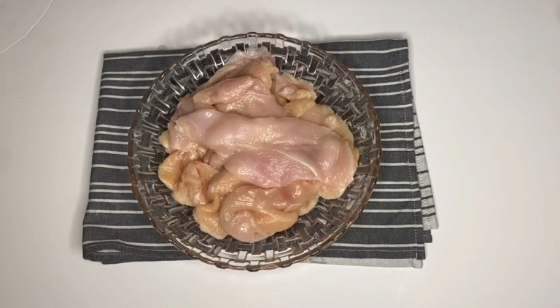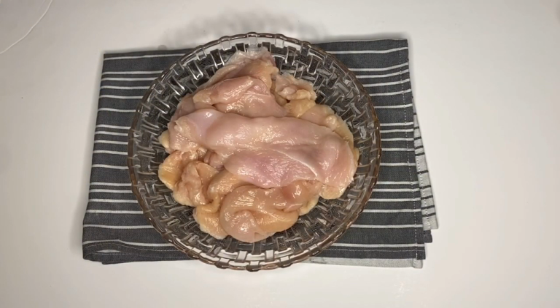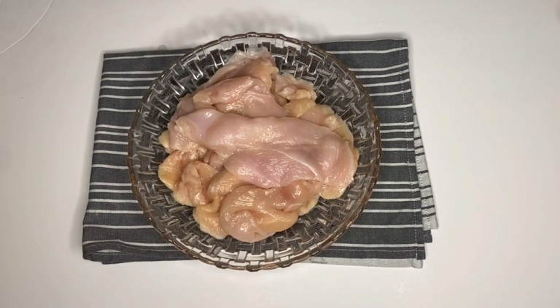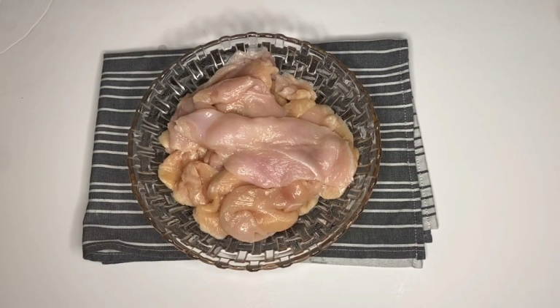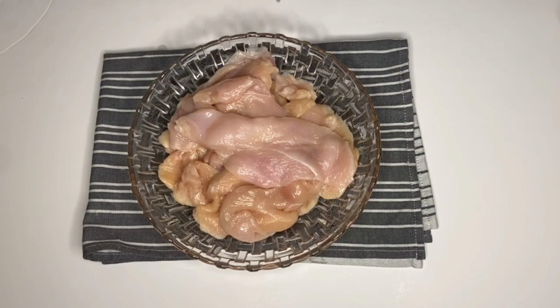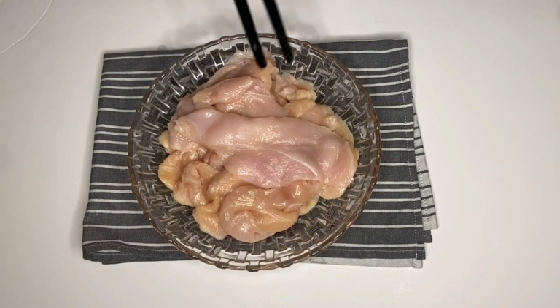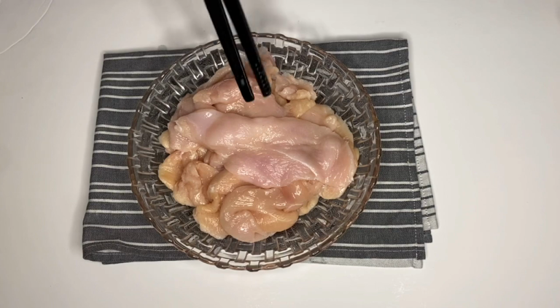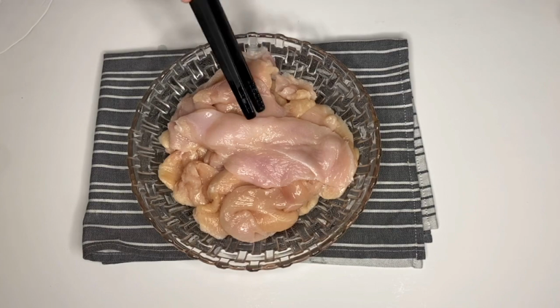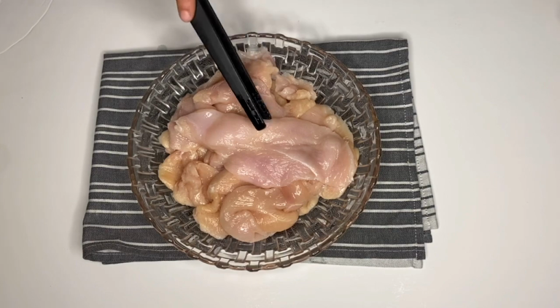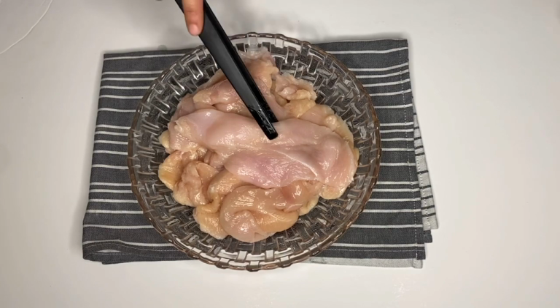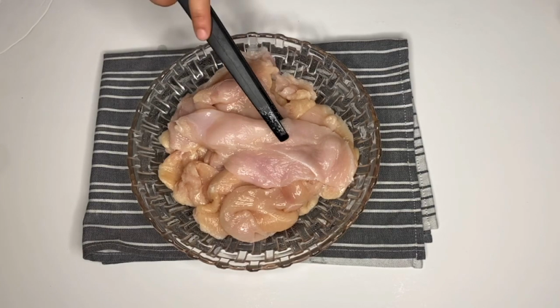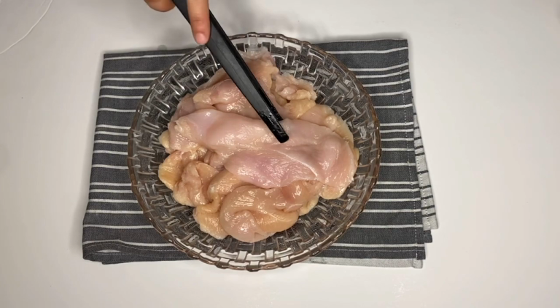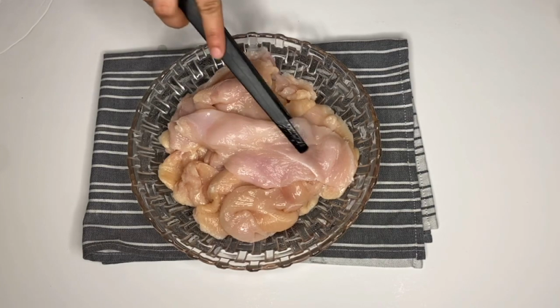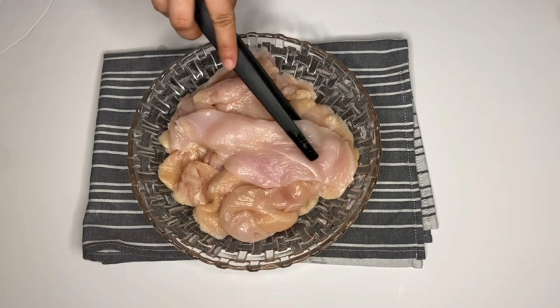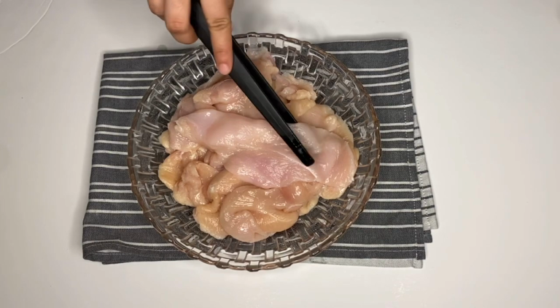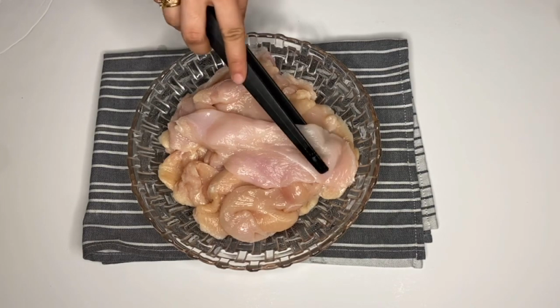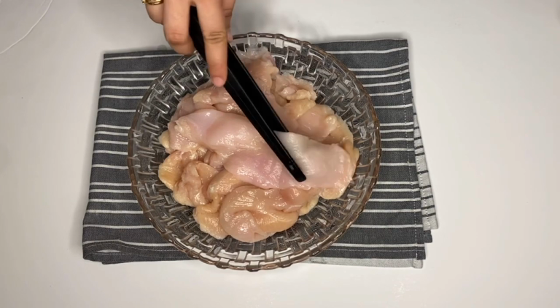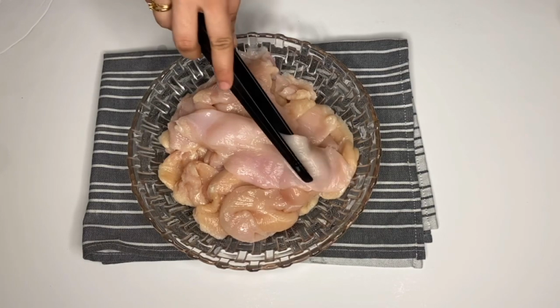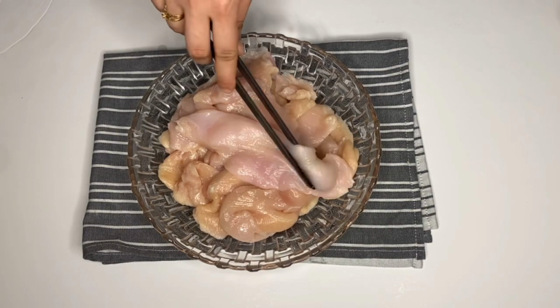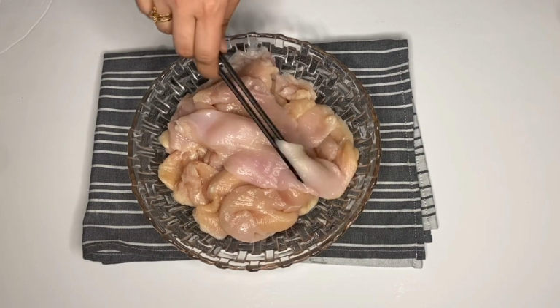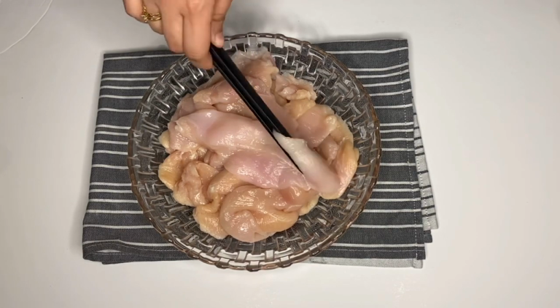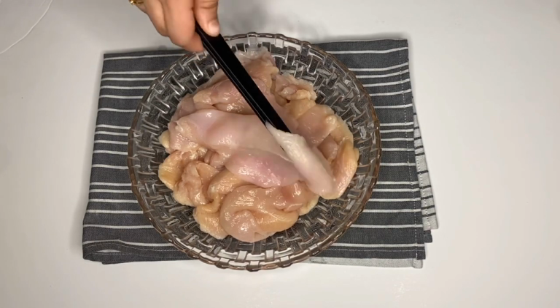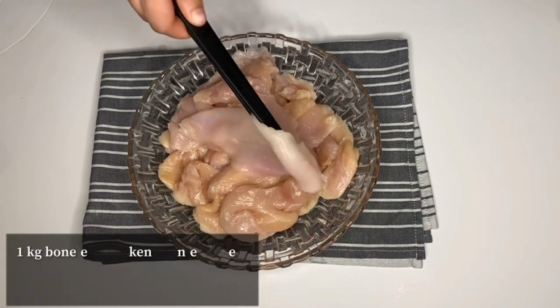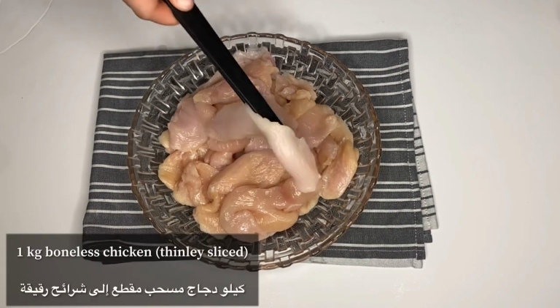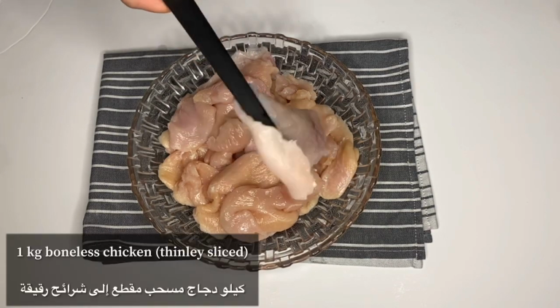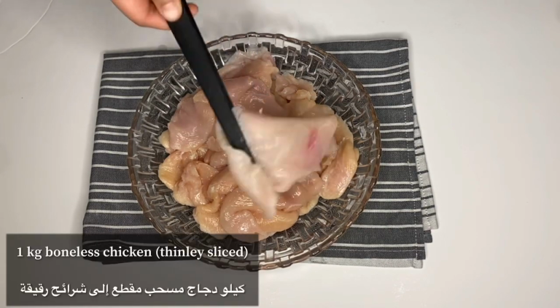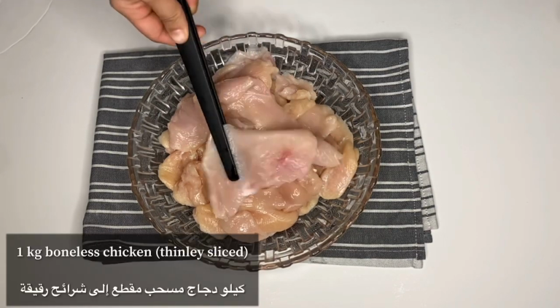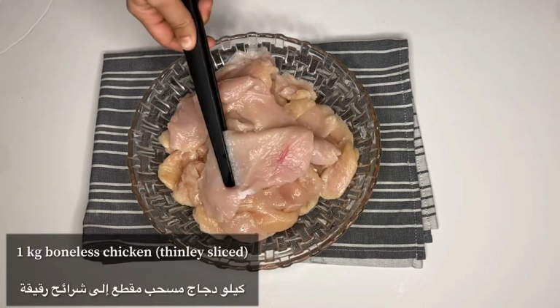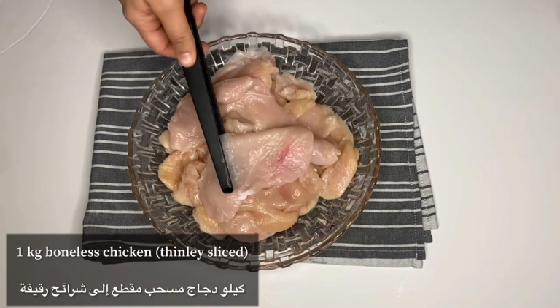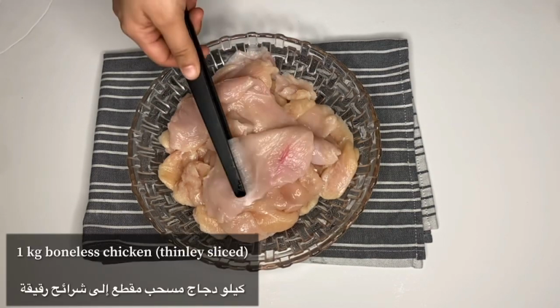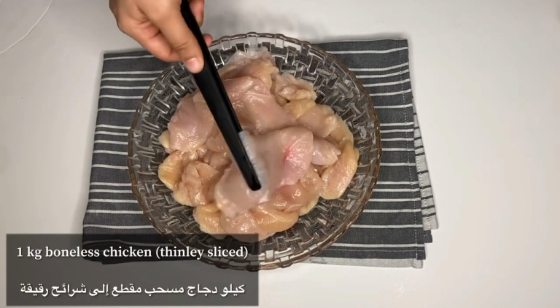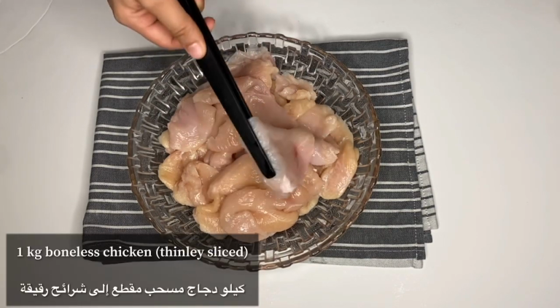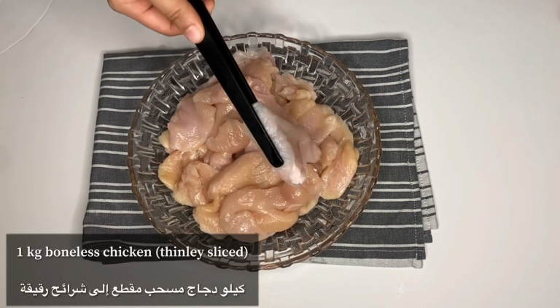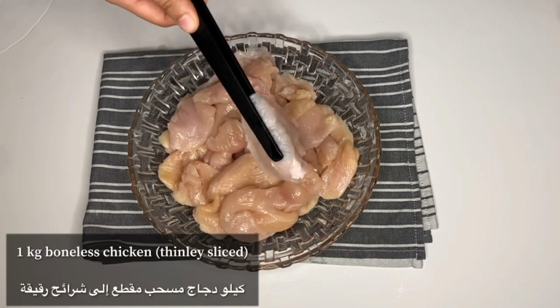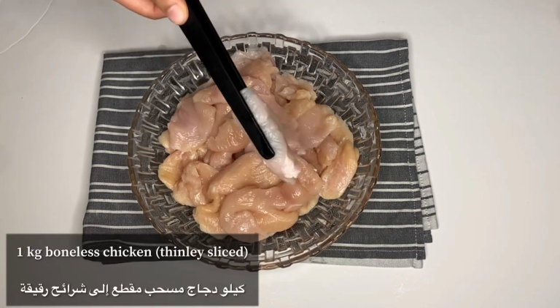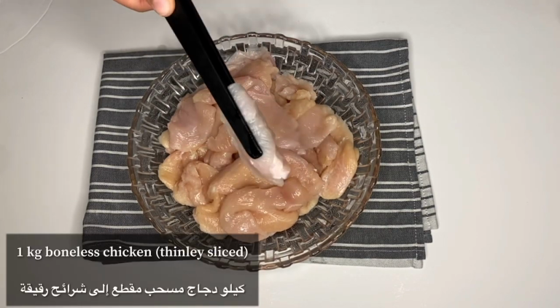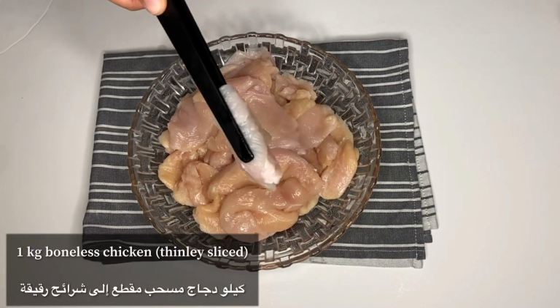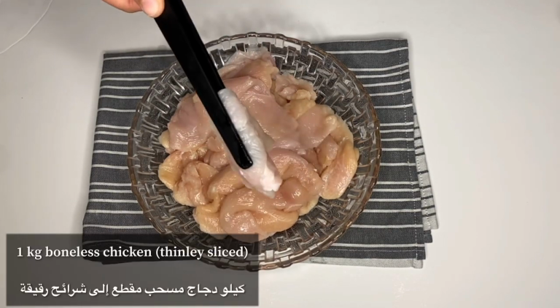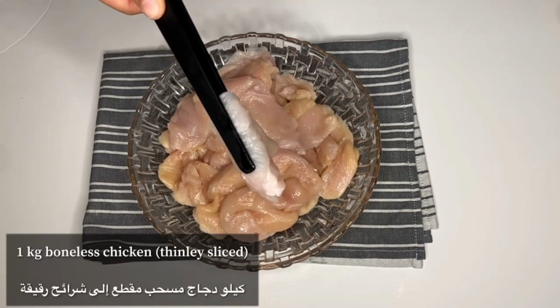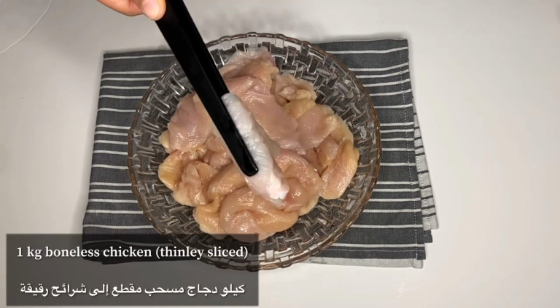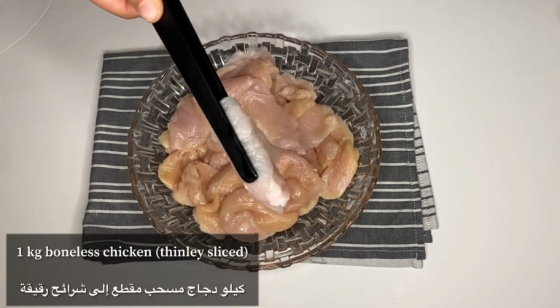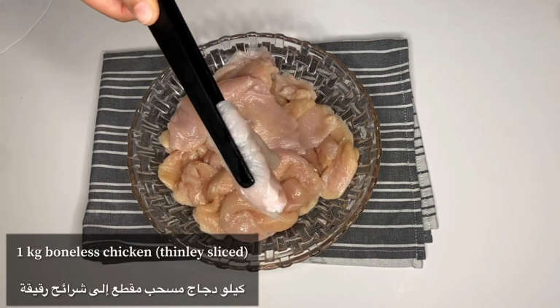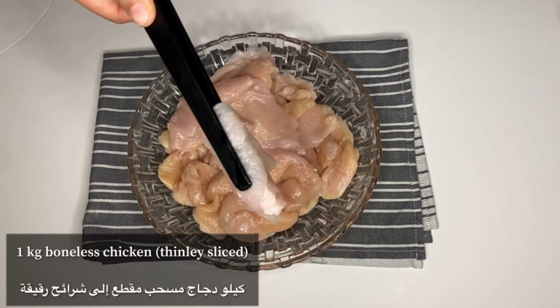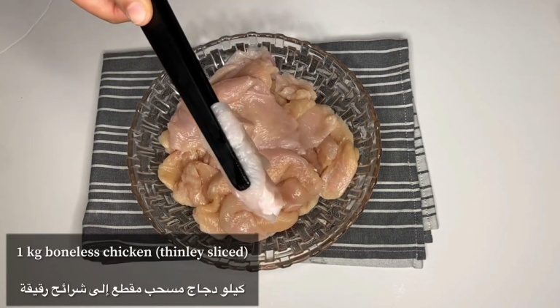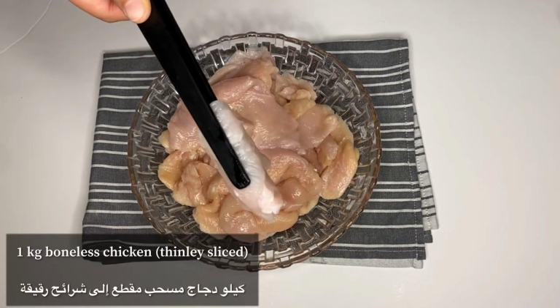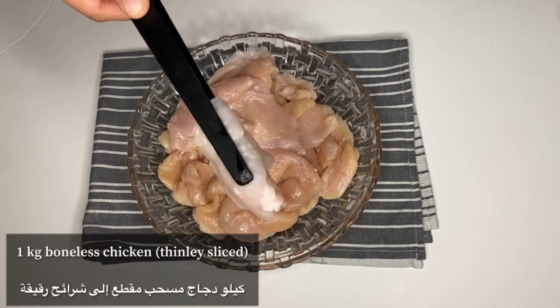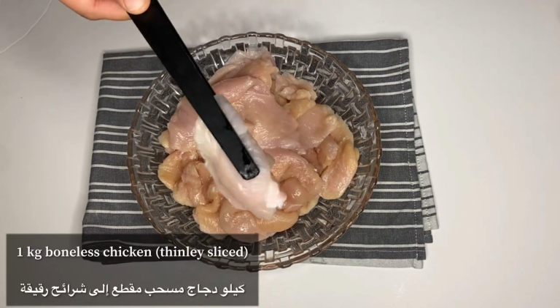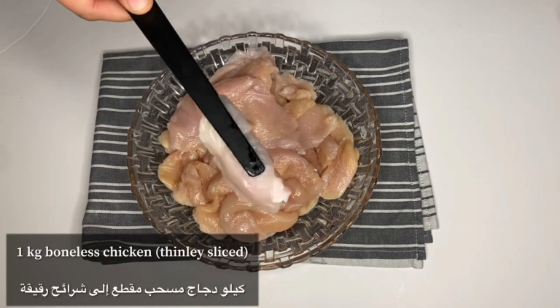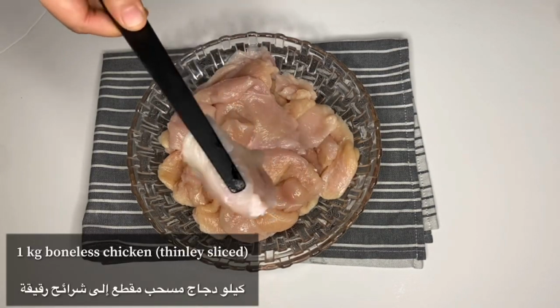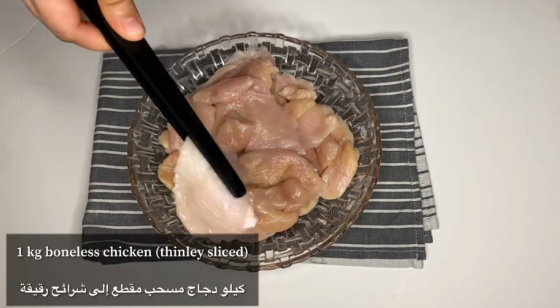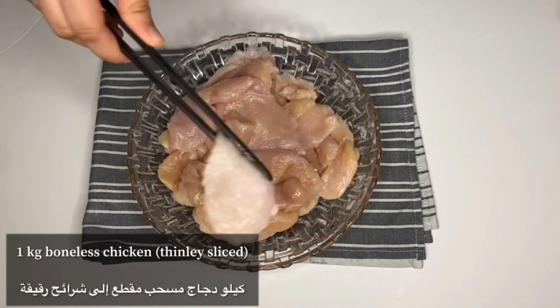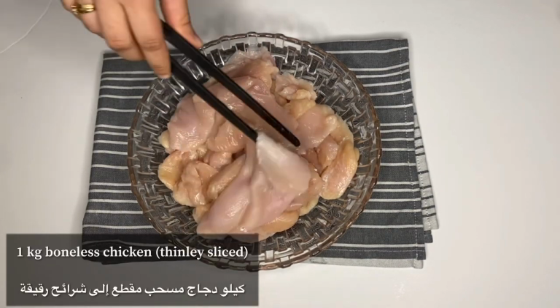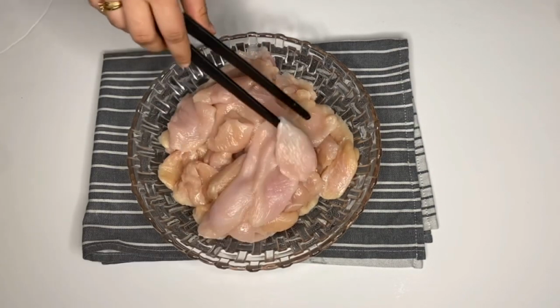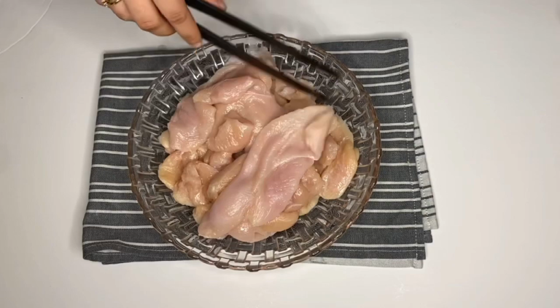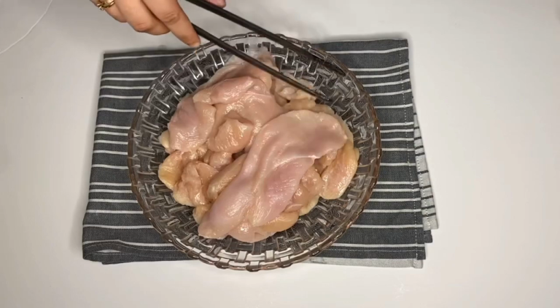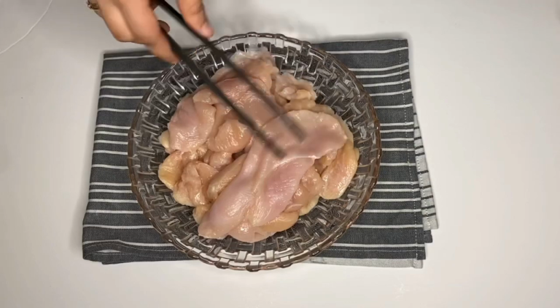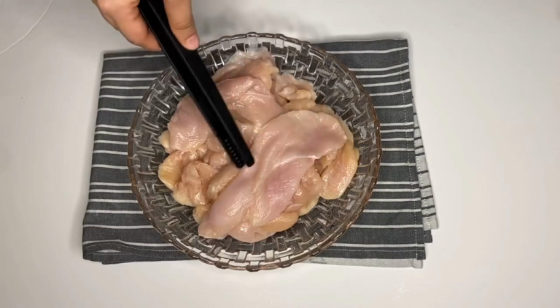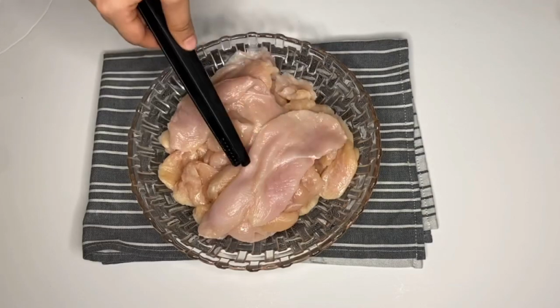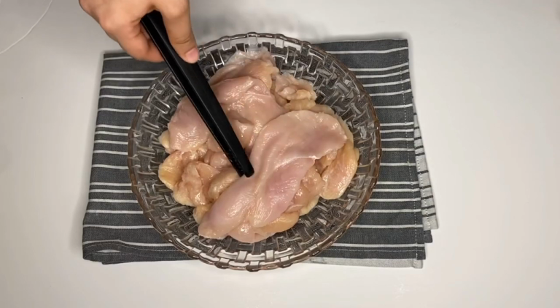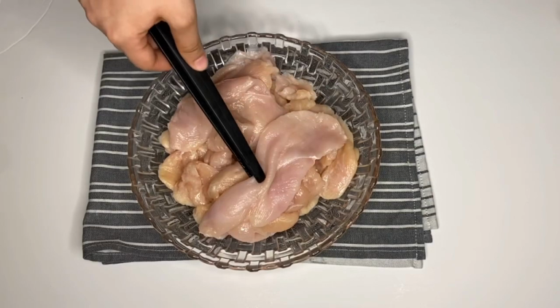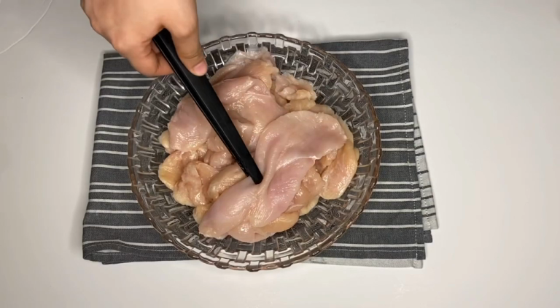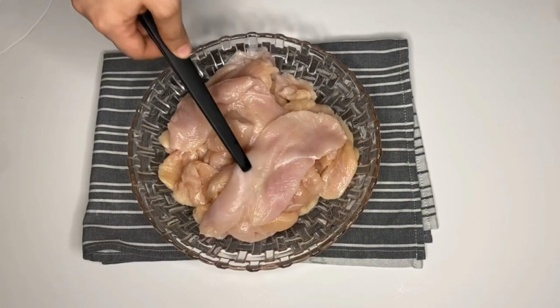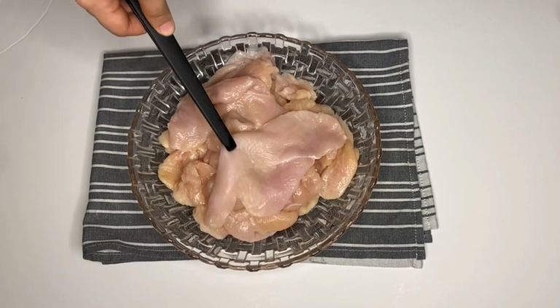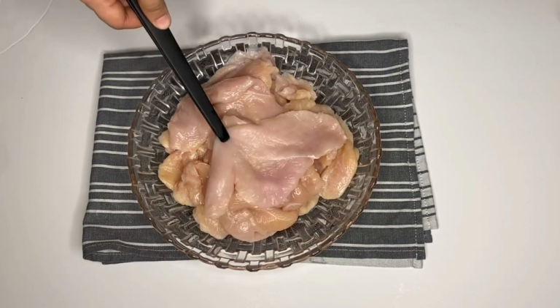First thing first, I took one kg of chicken breast that I have thinly sliced. Make sure that you thinly slice your chicken breast.